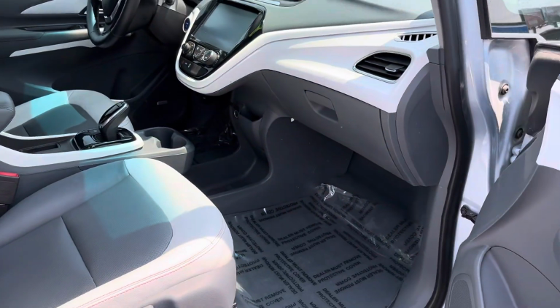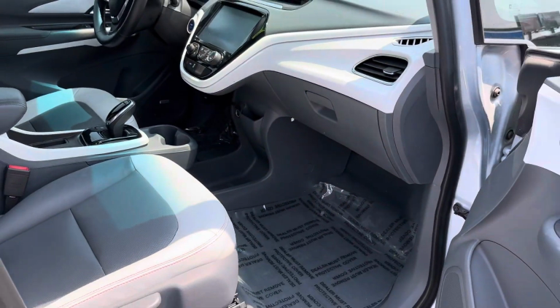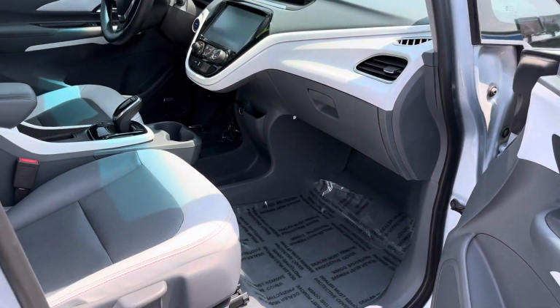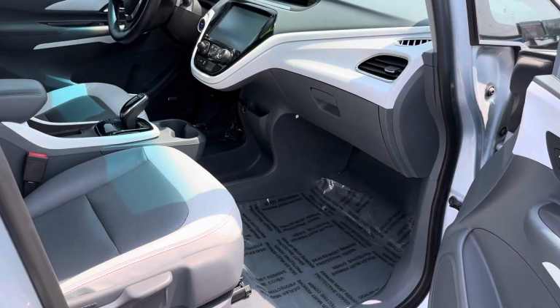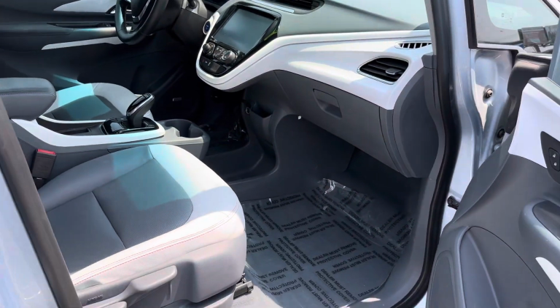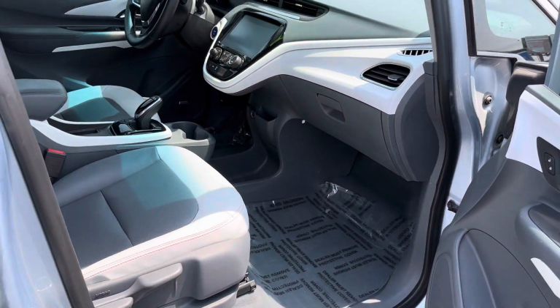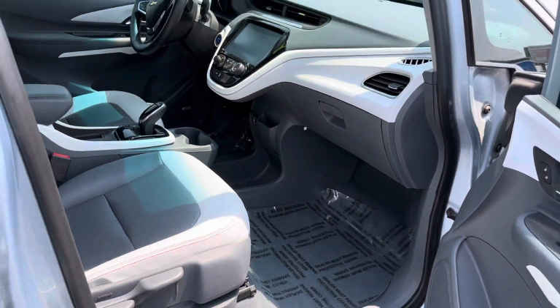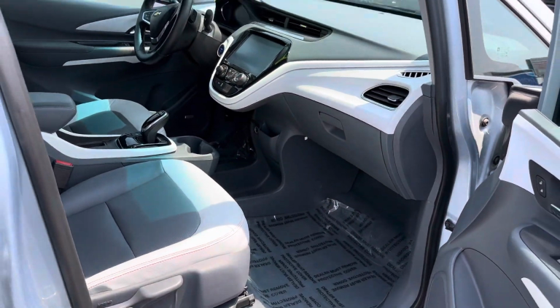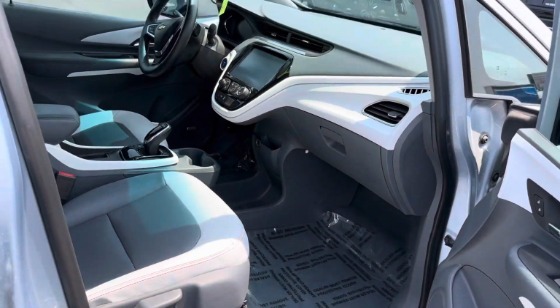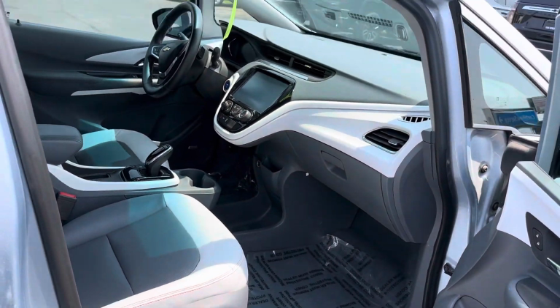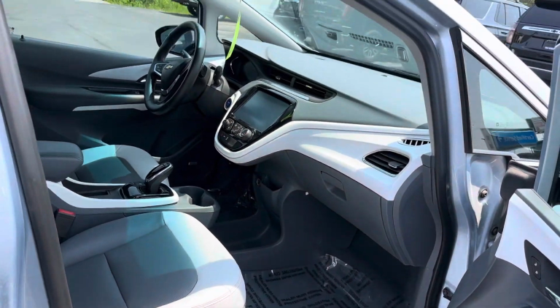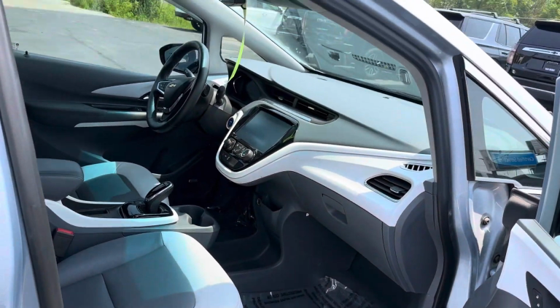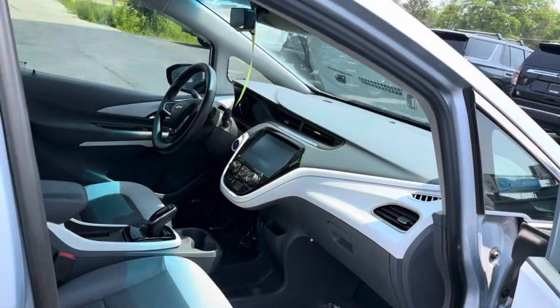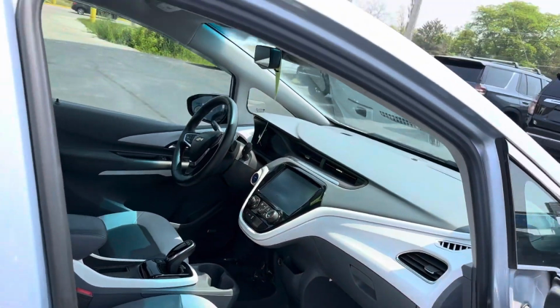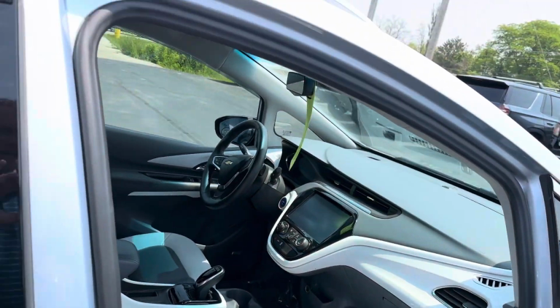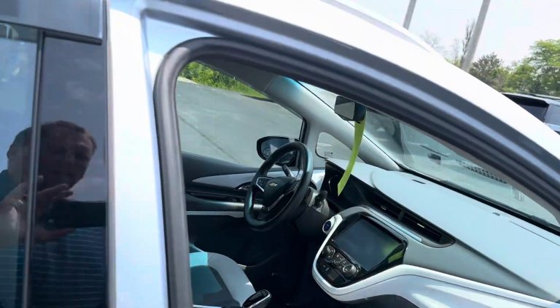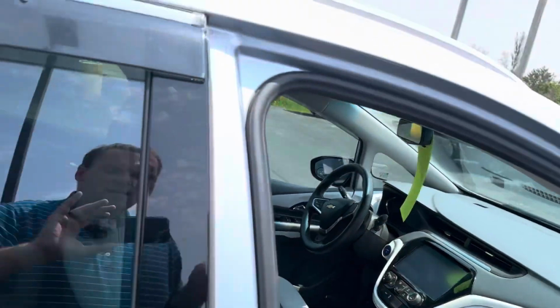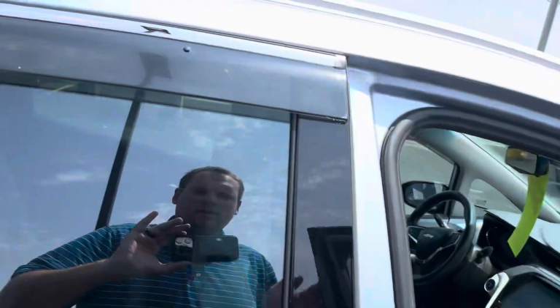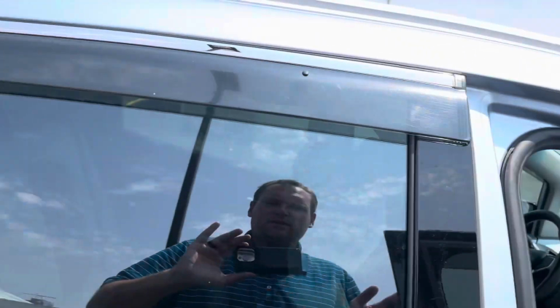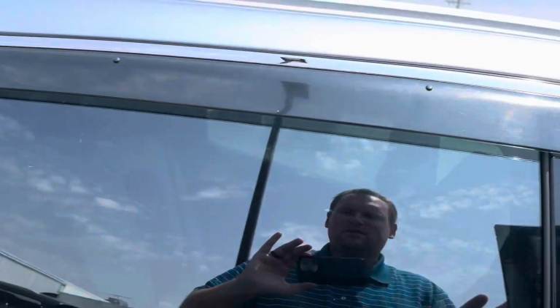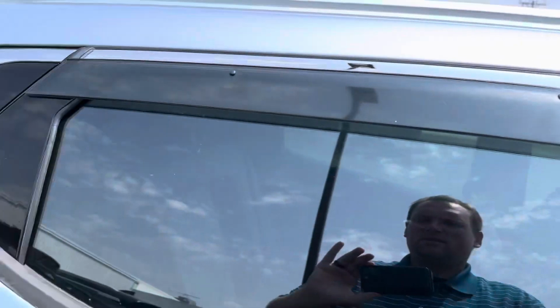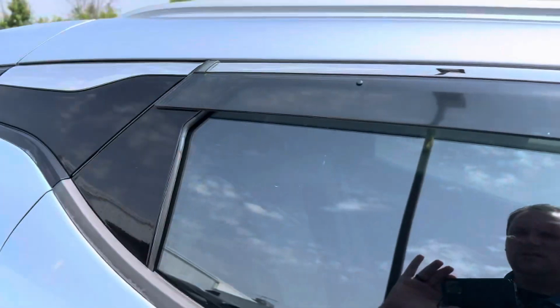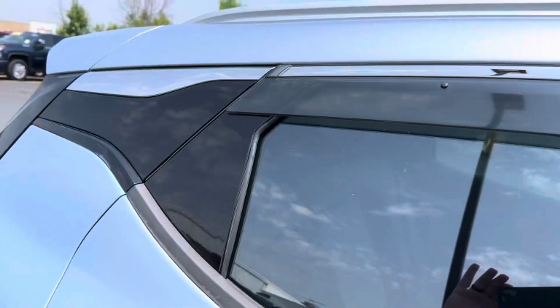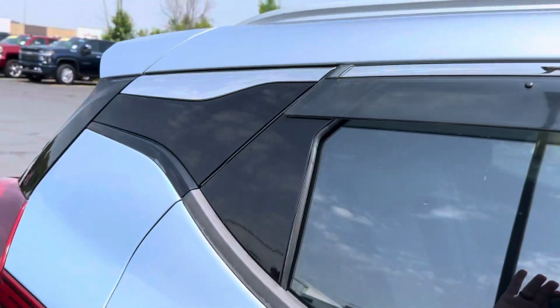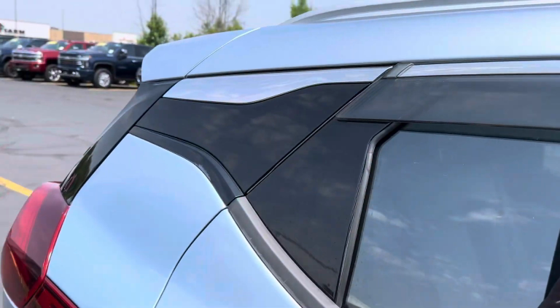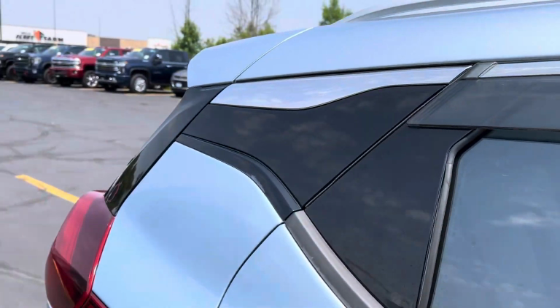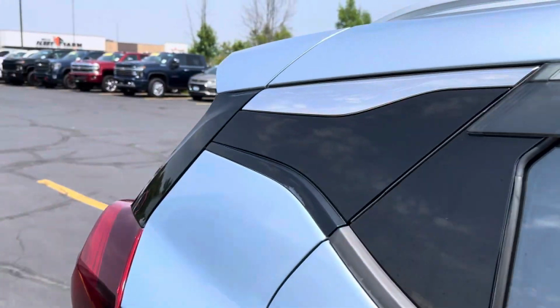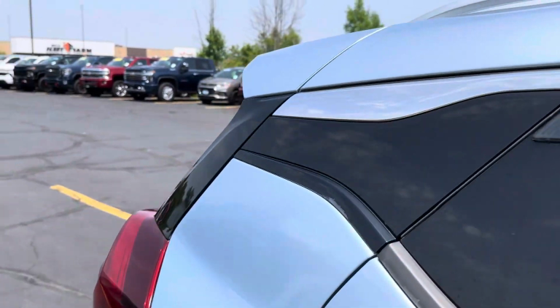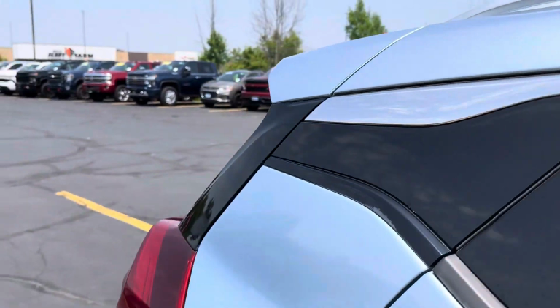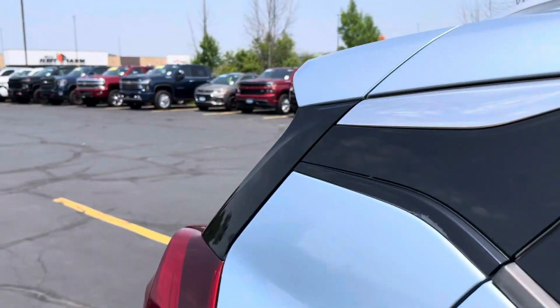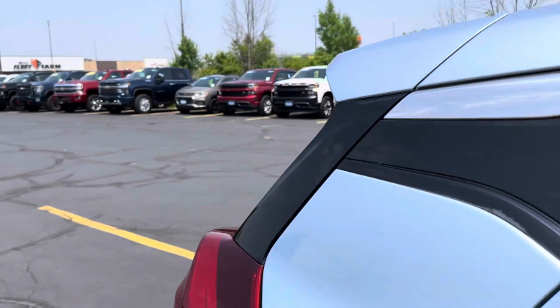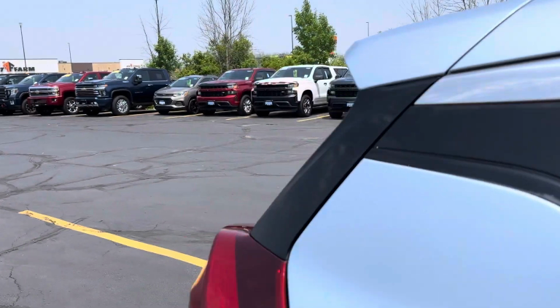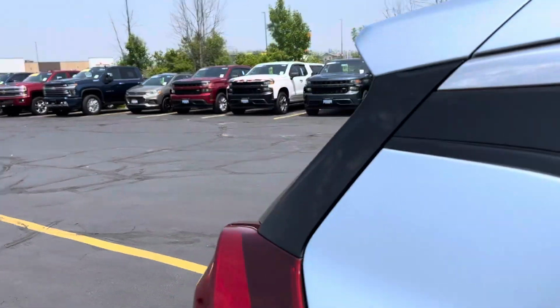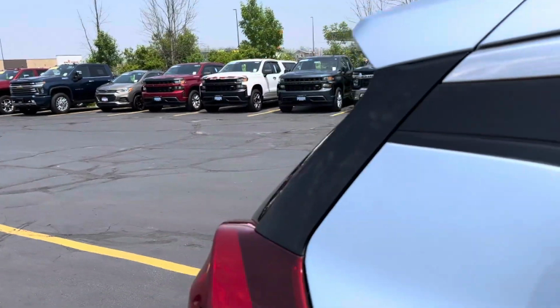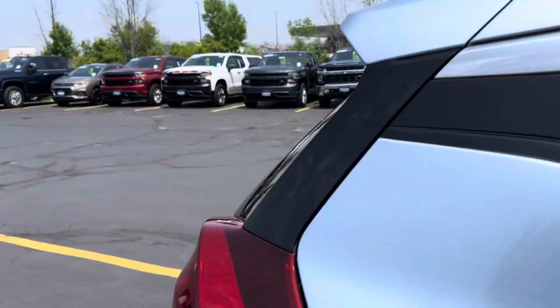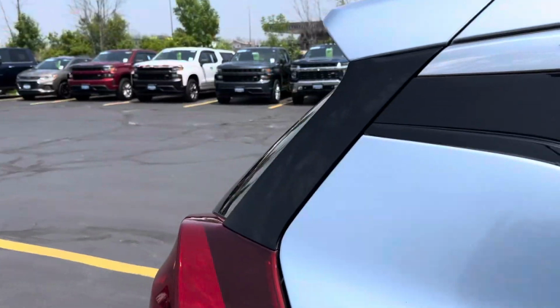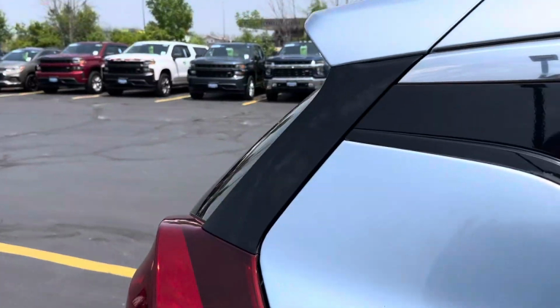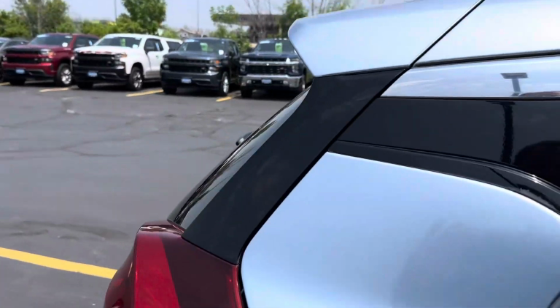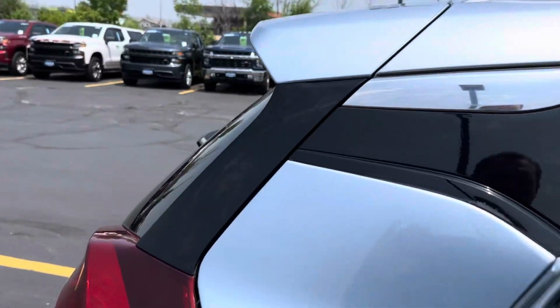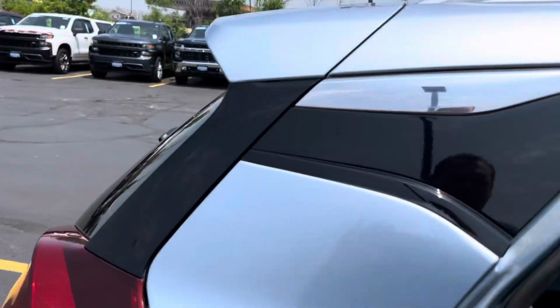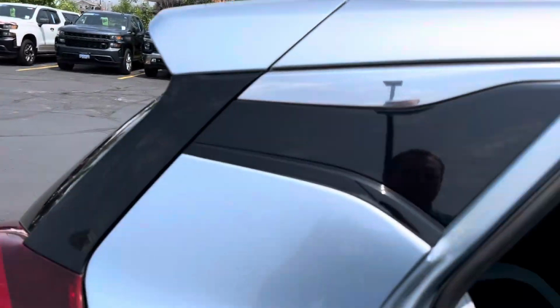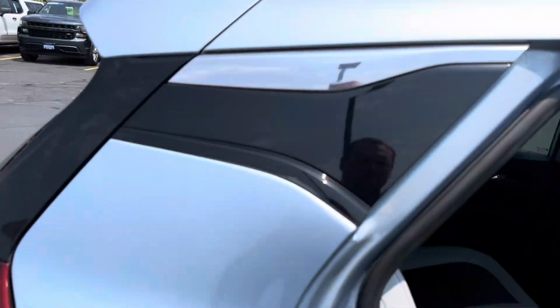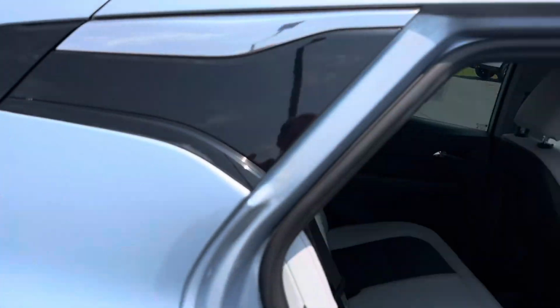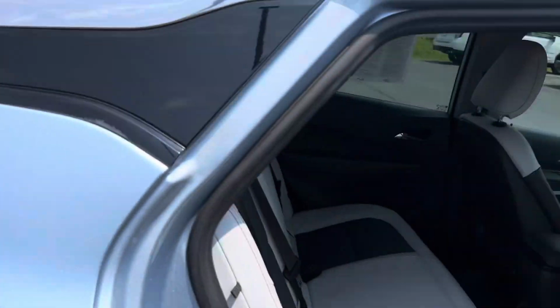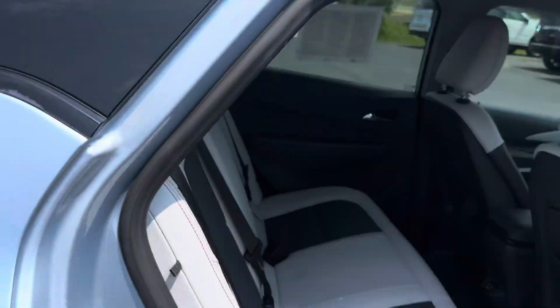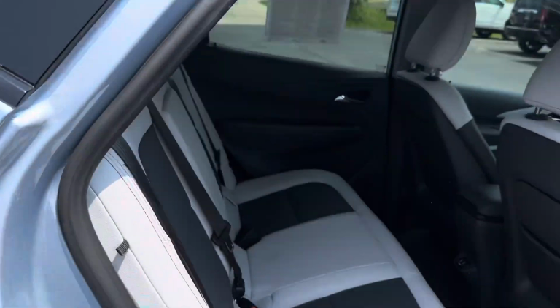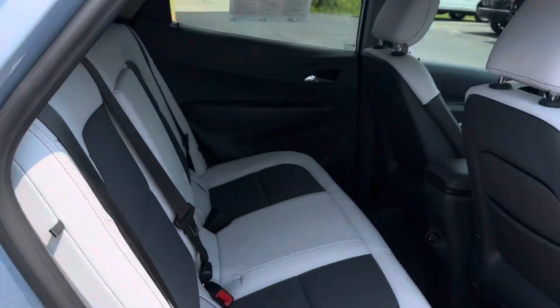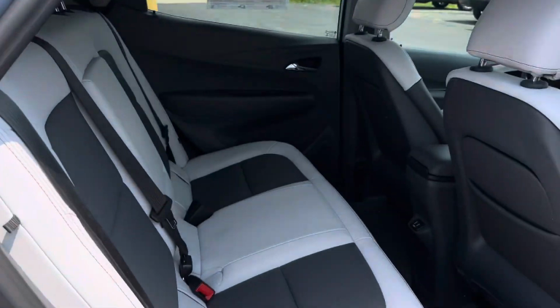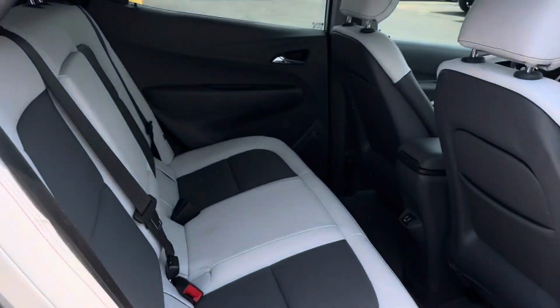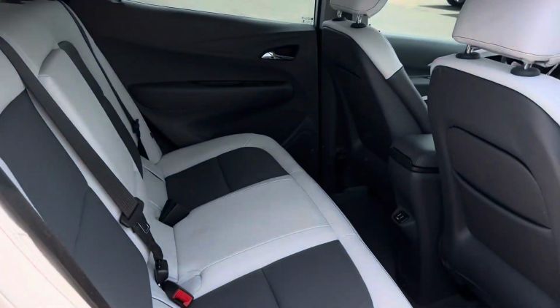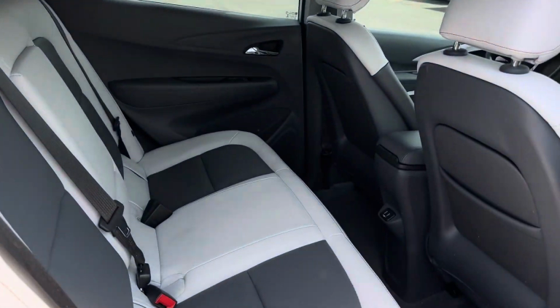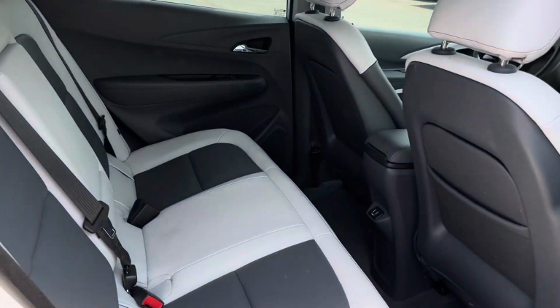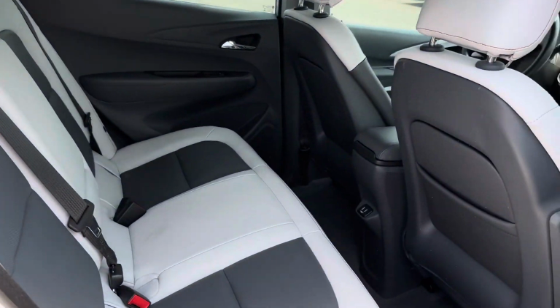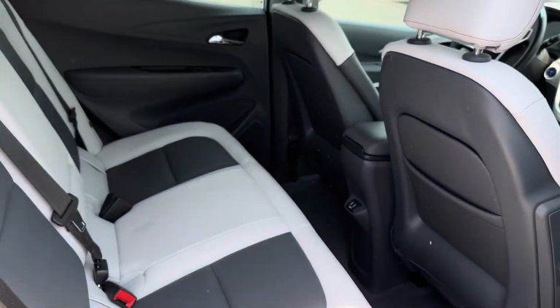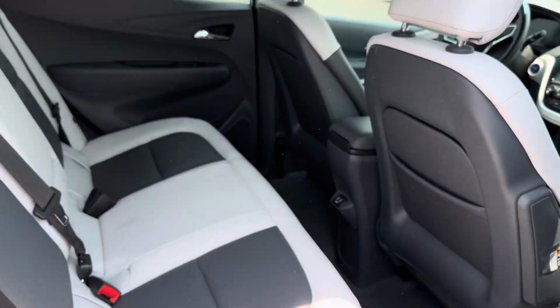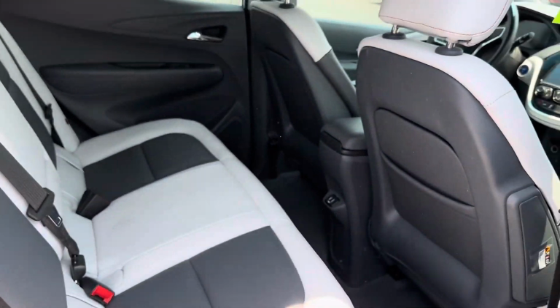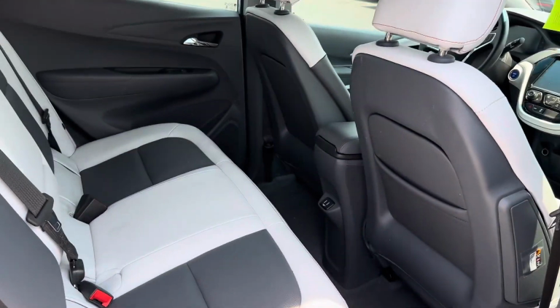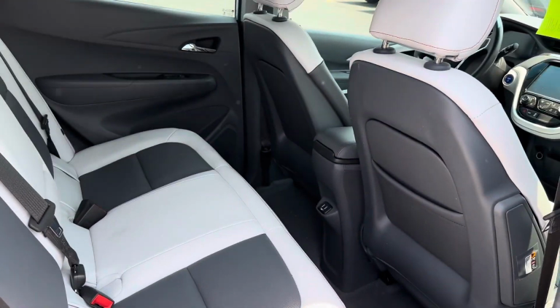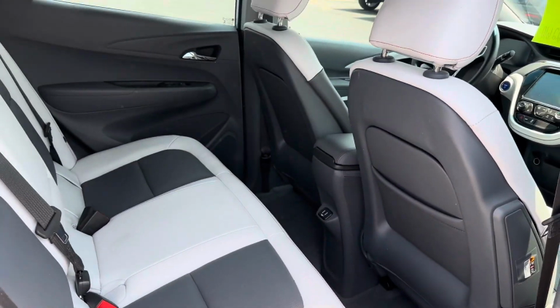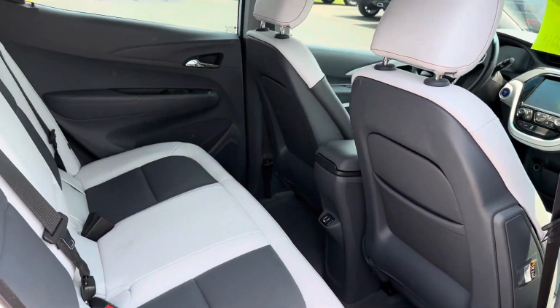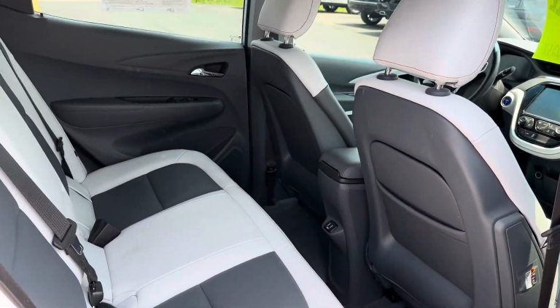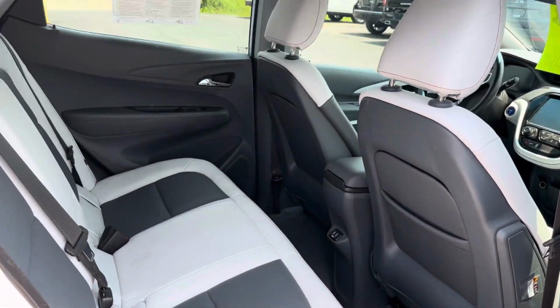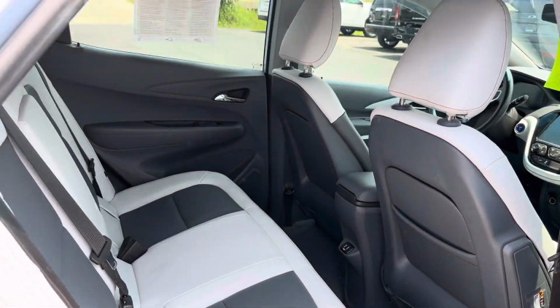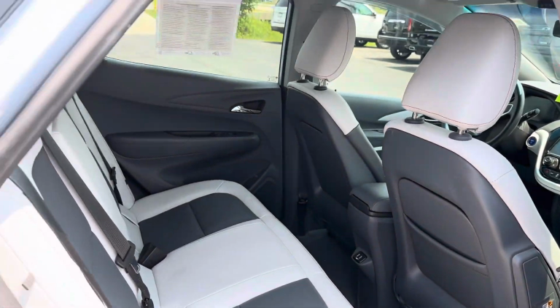Nice passenger side. Very nice. Anybody coming by, you can check it out.